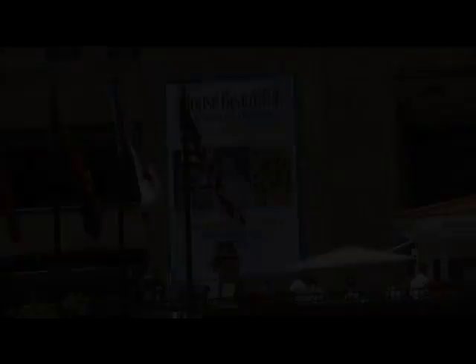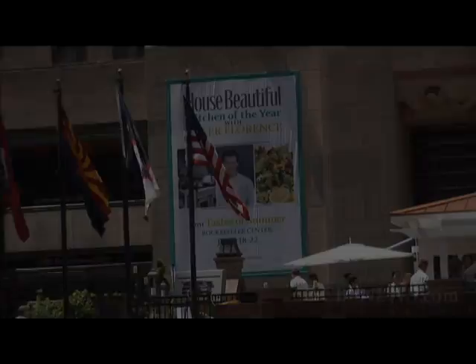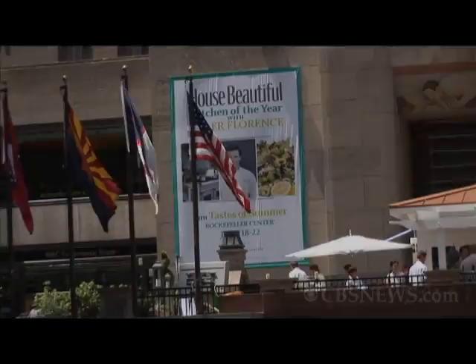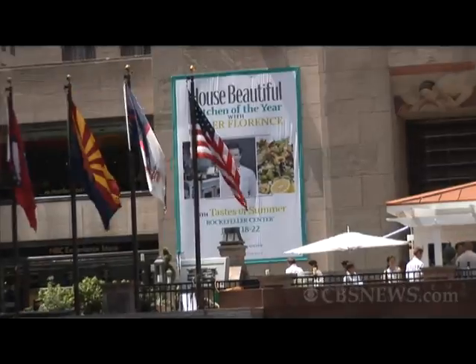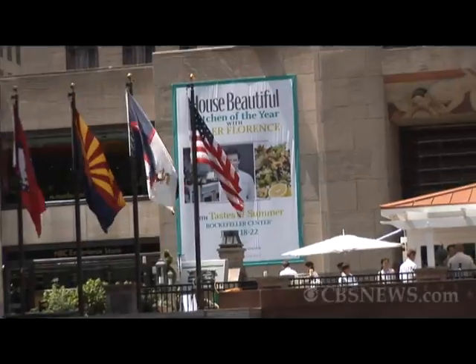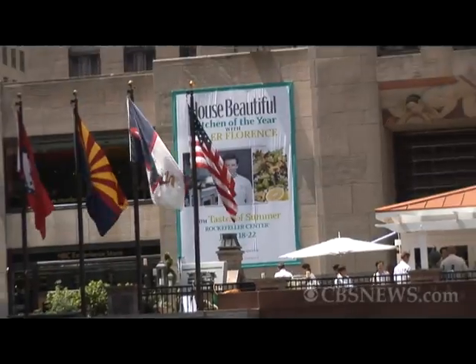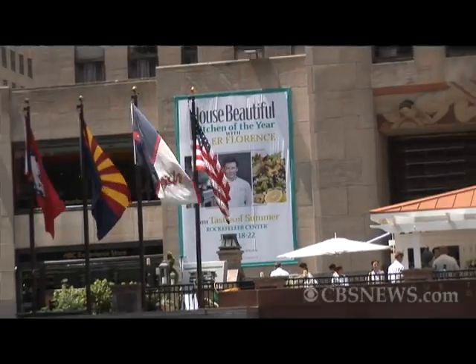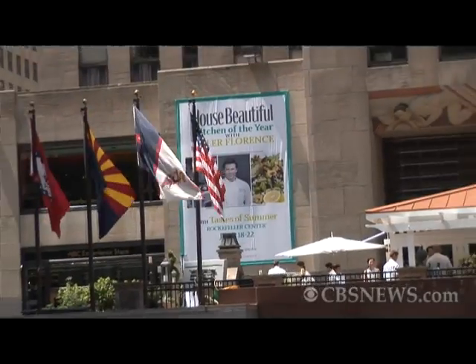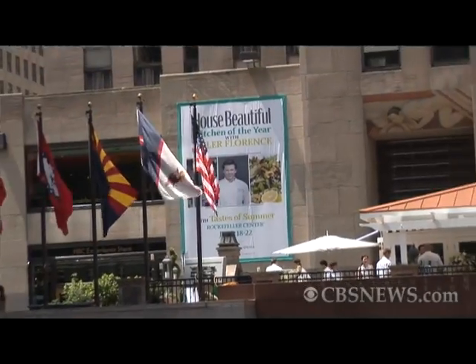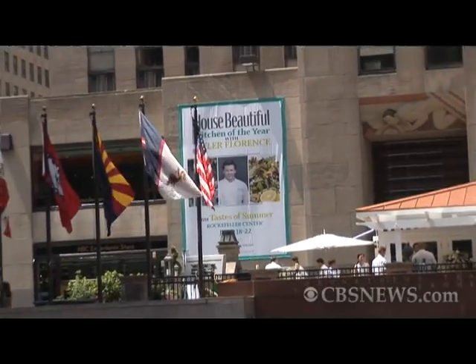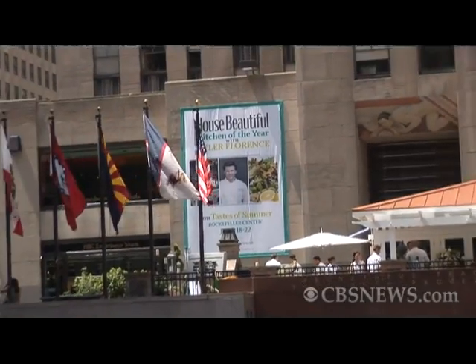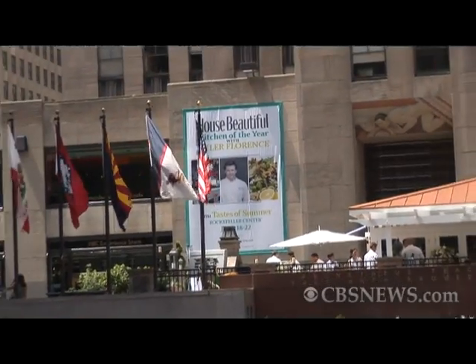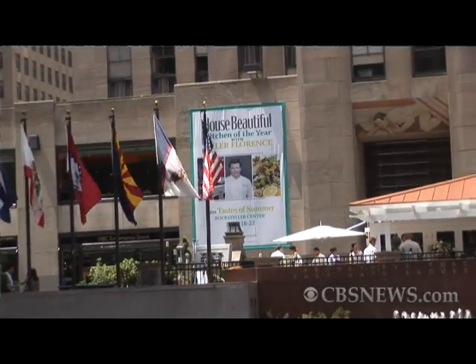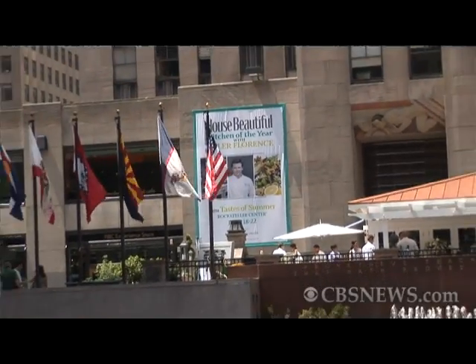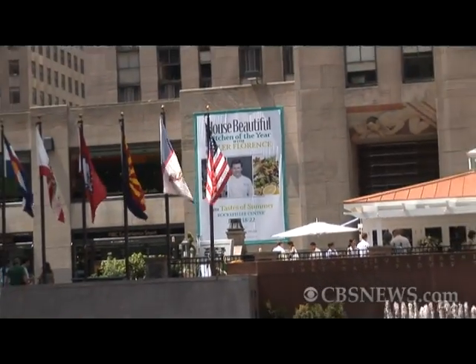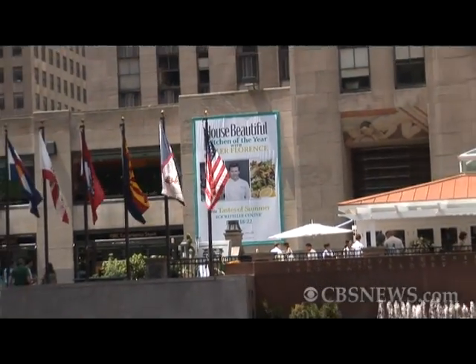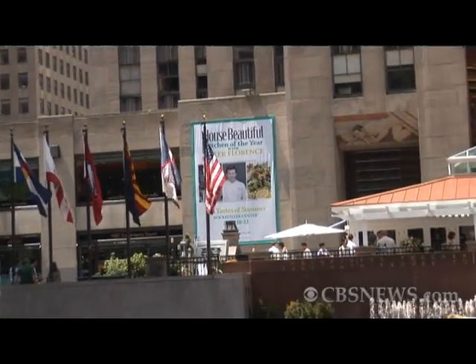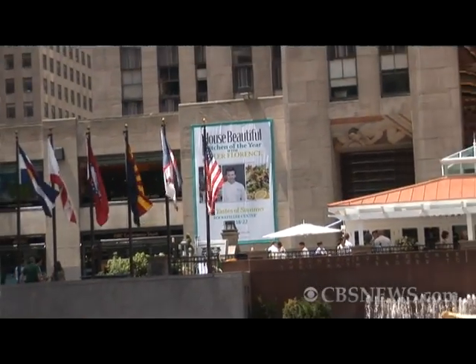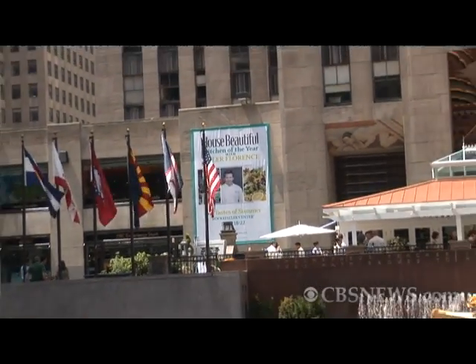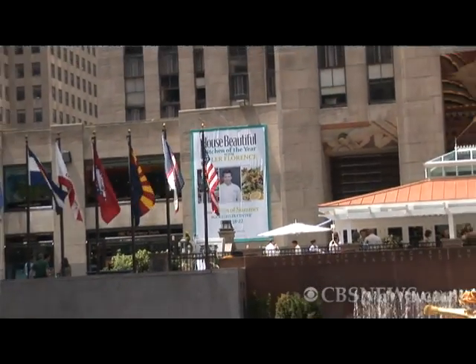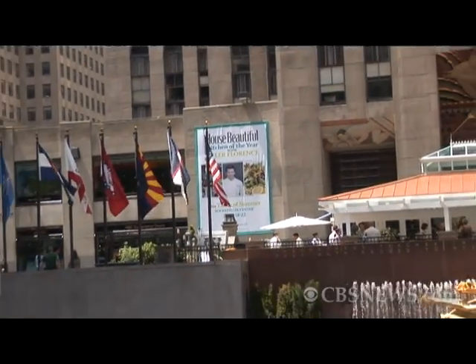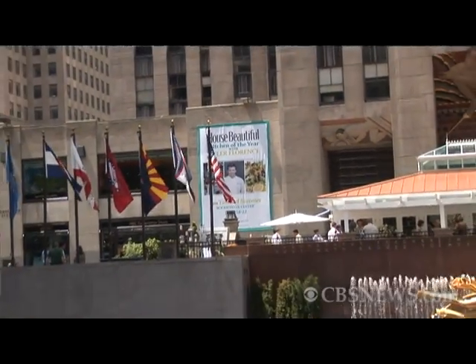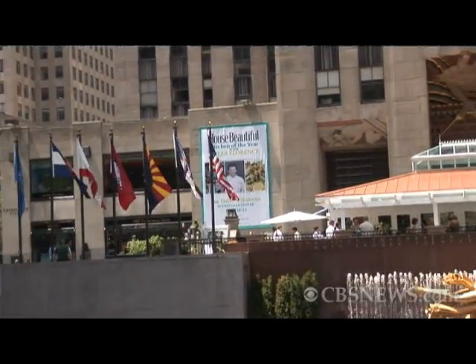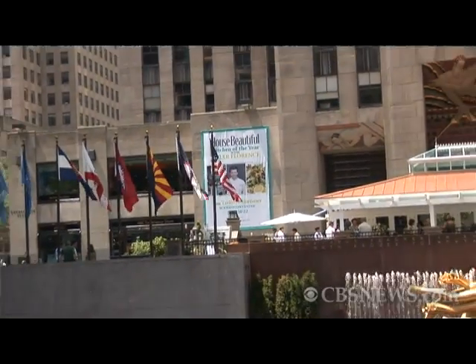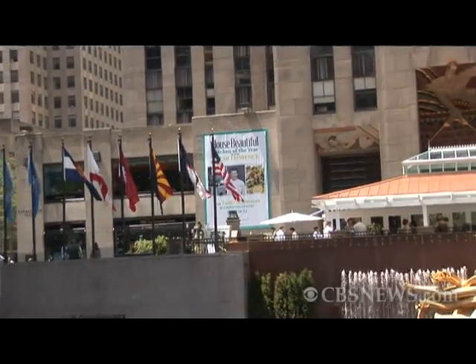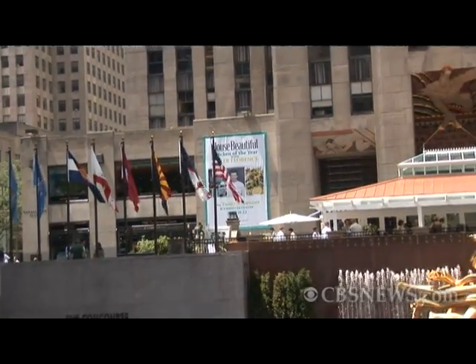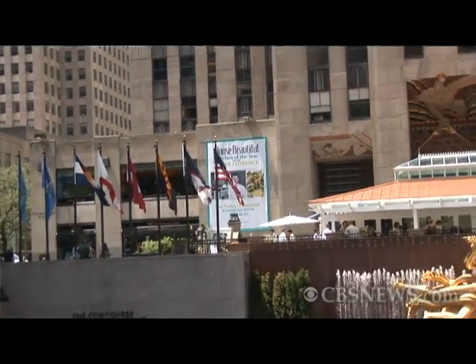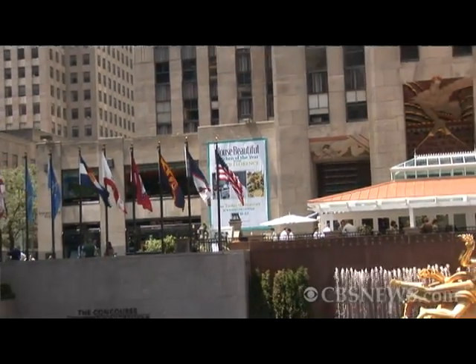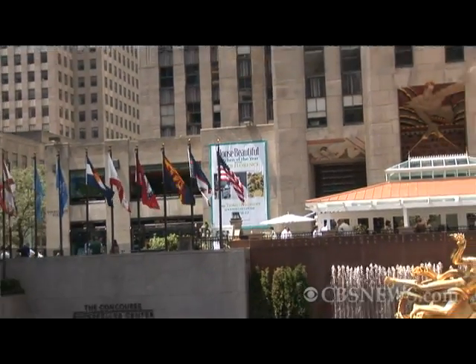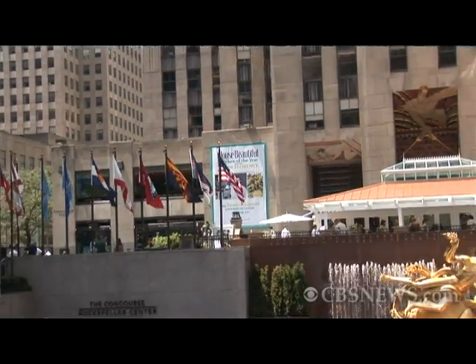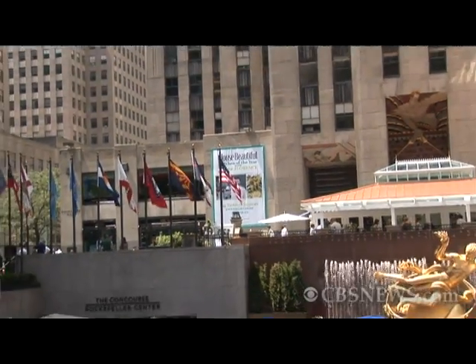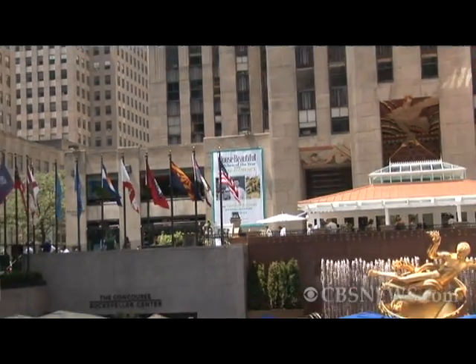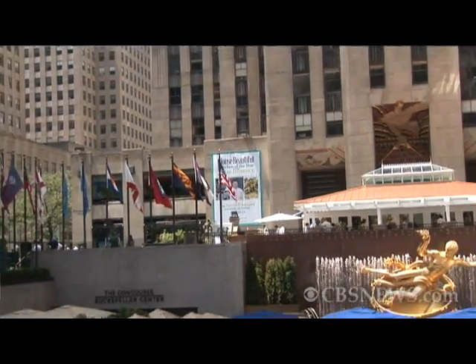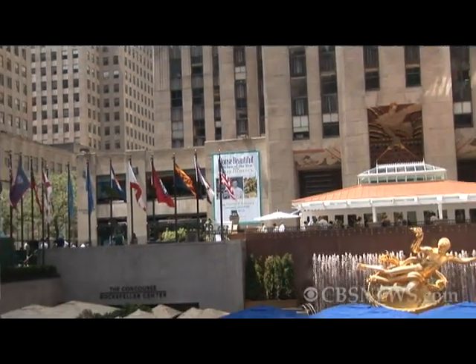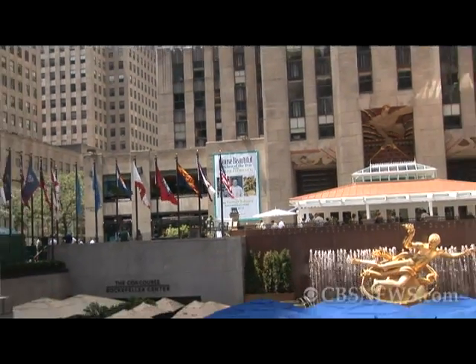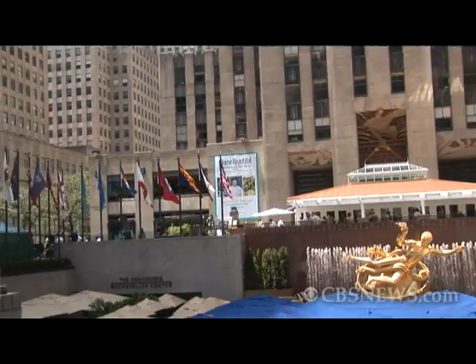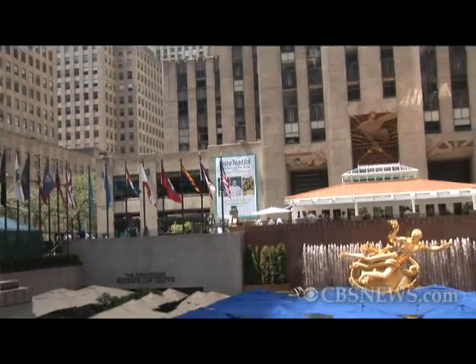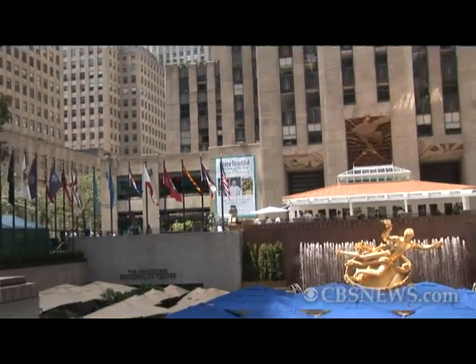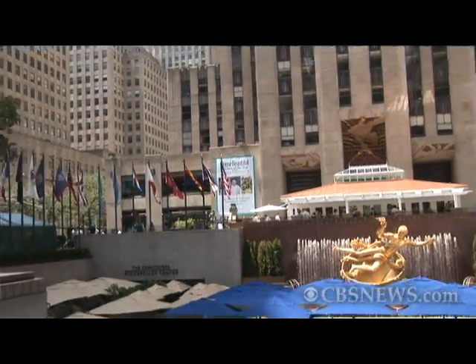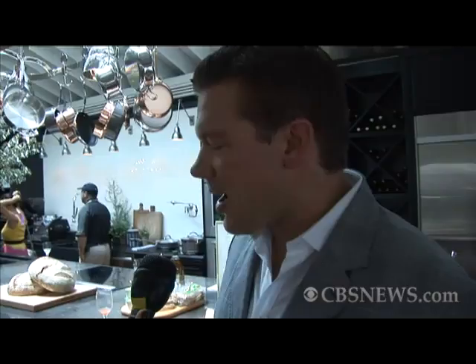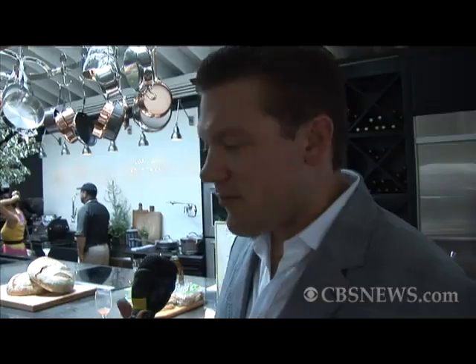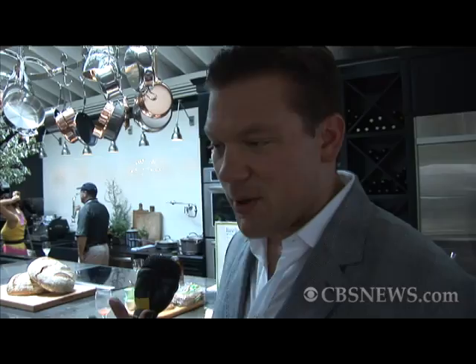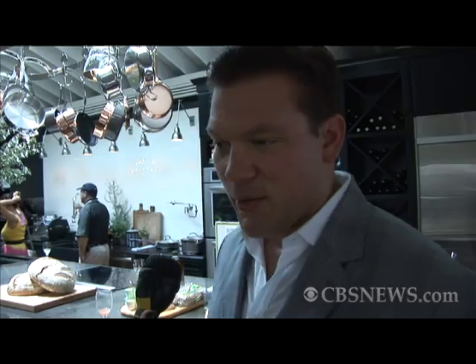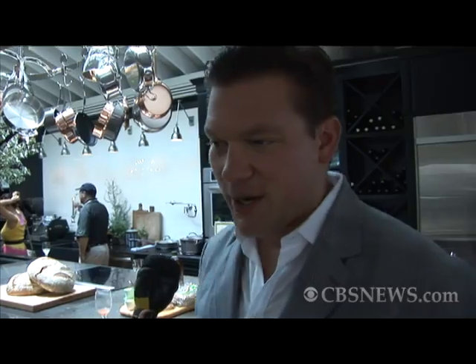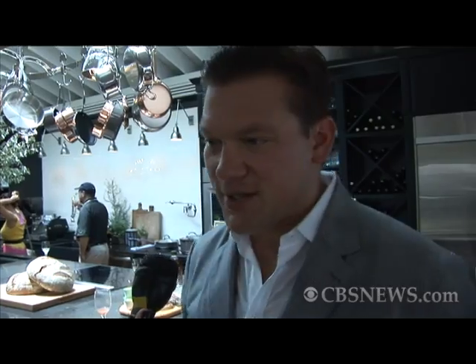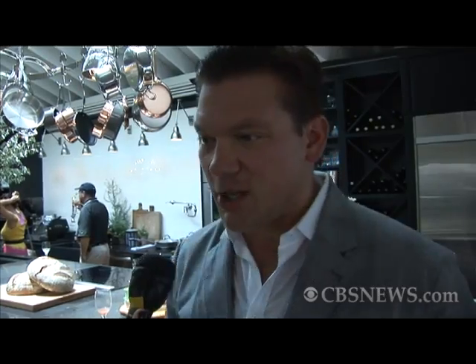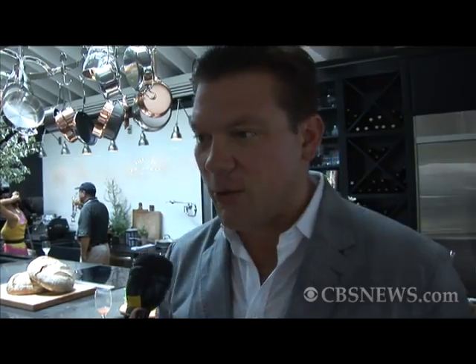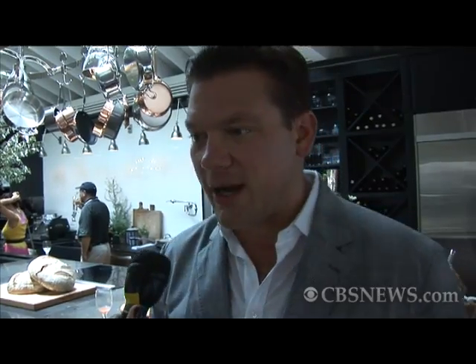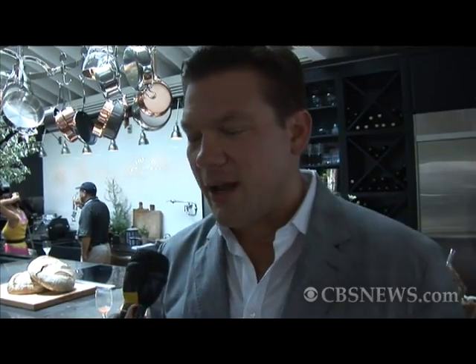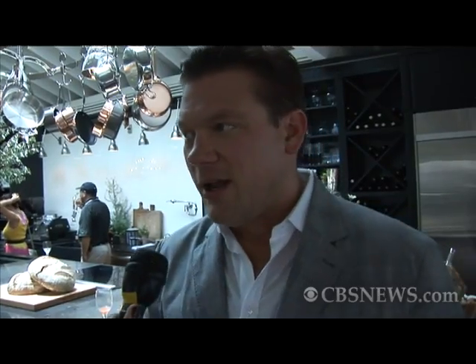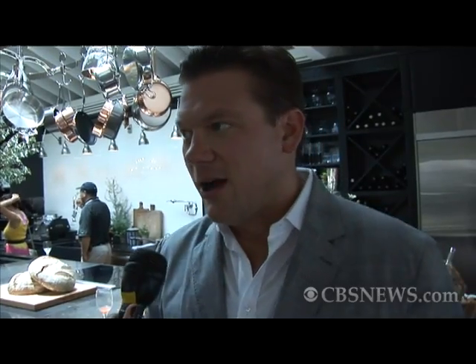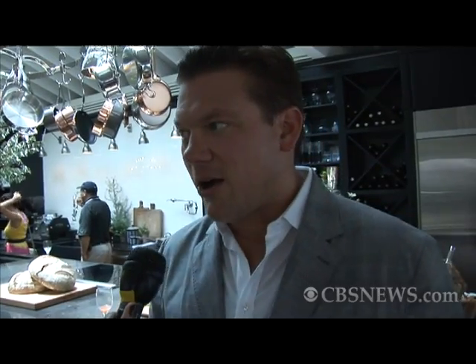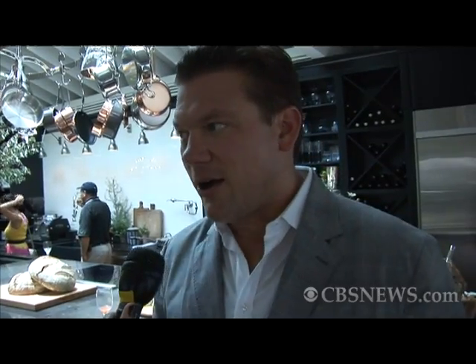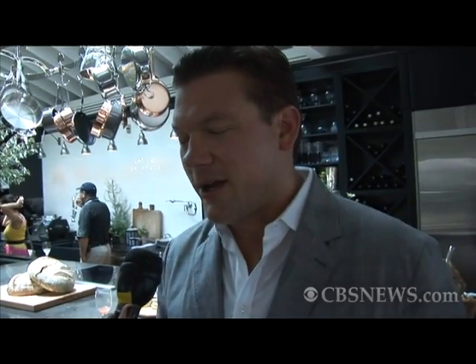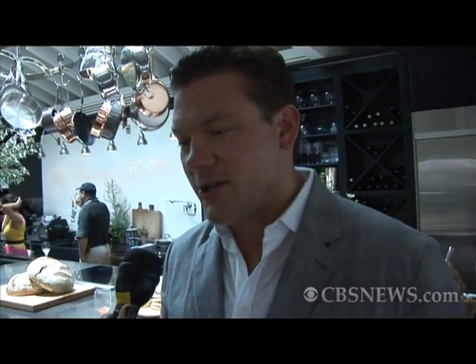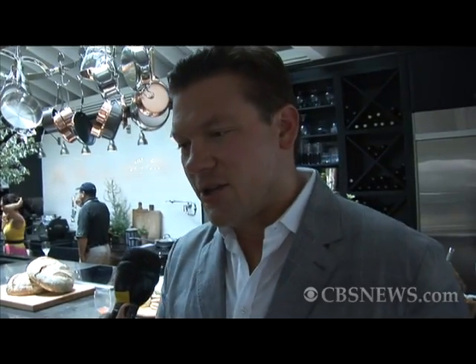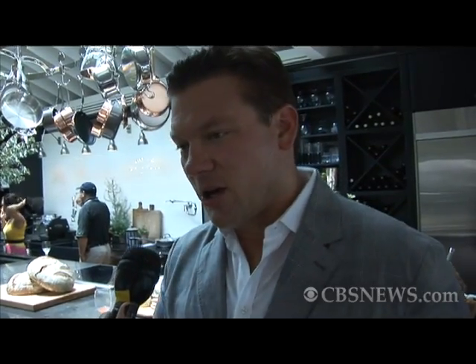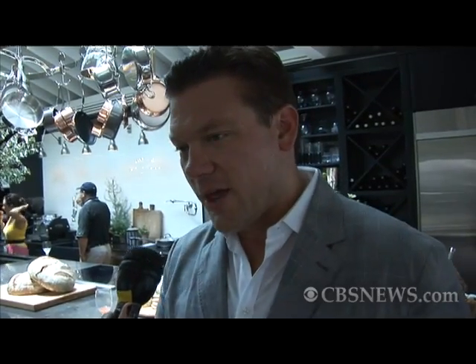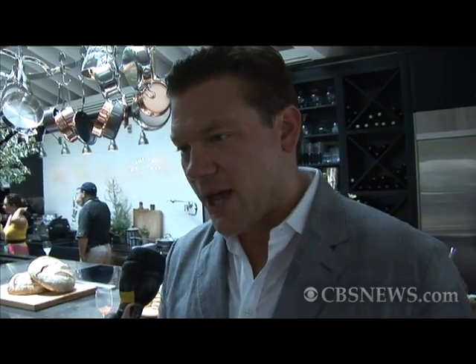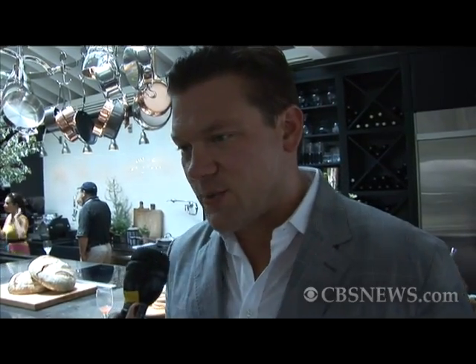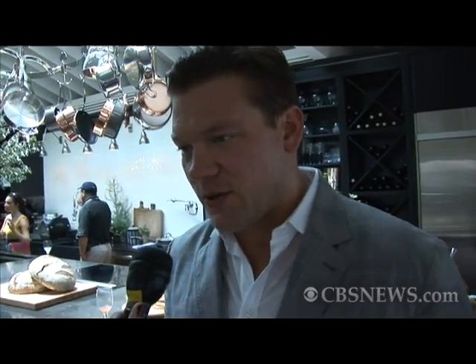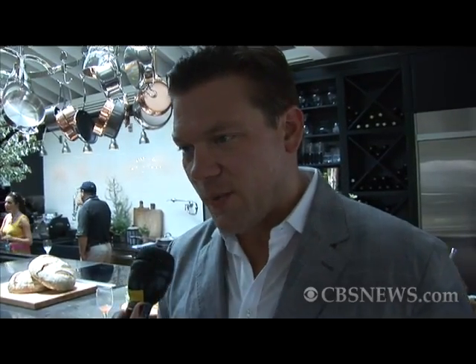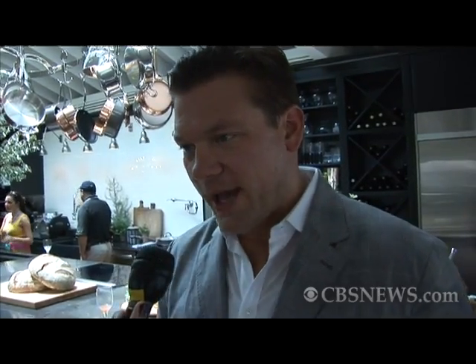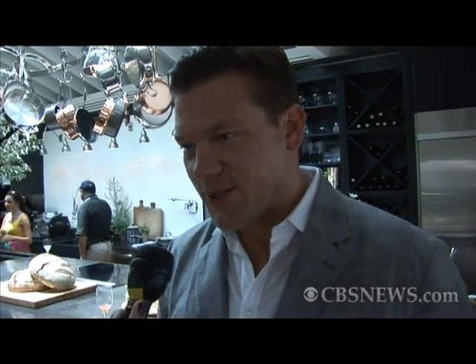Tyler Florence here at the Kitchen of the Year. We're right in the middle of Rockefeller Center and we're having a big party to celebrate our Kitchen of the Year with House Beautiful Magazine.